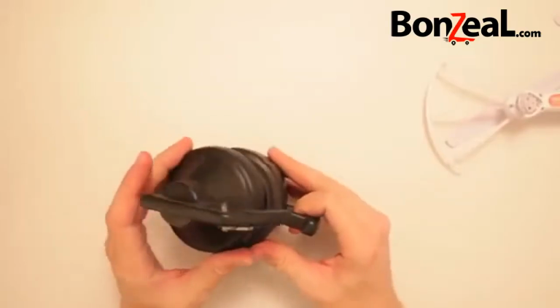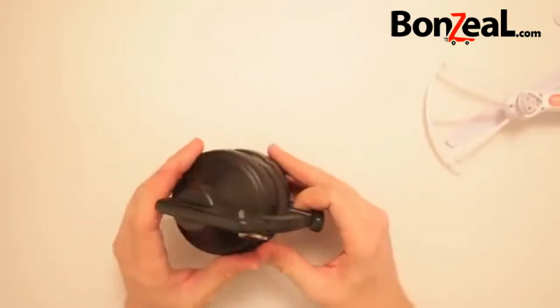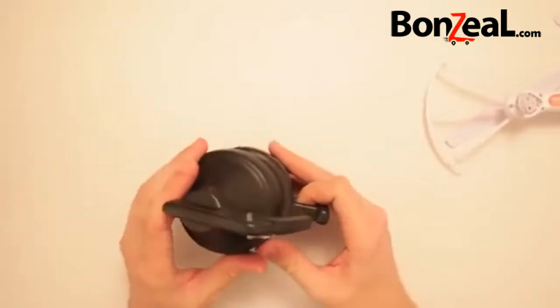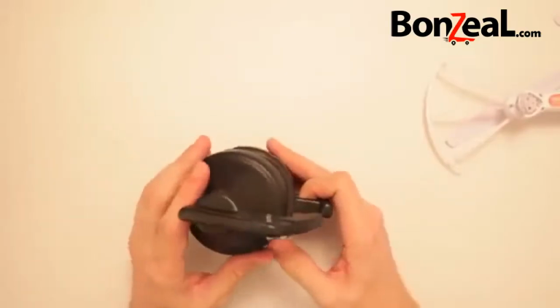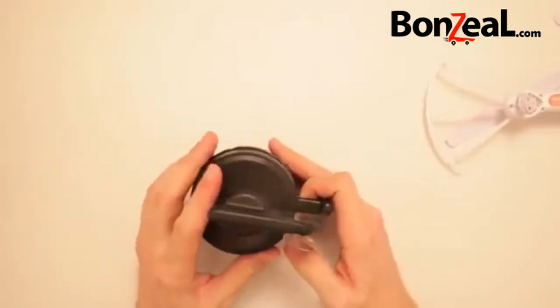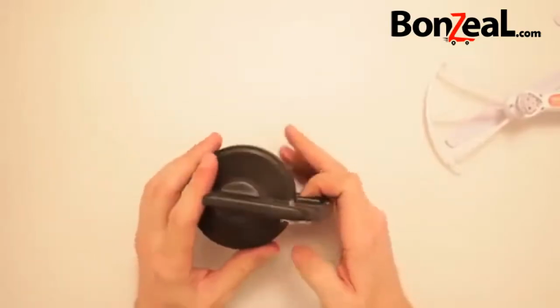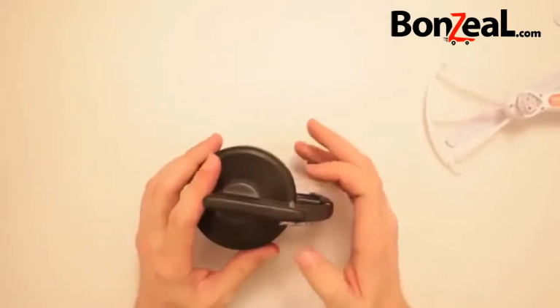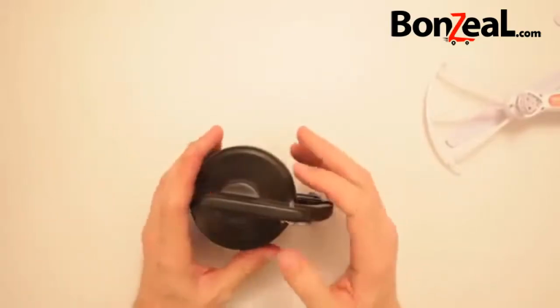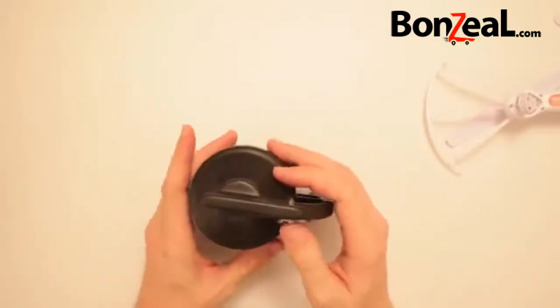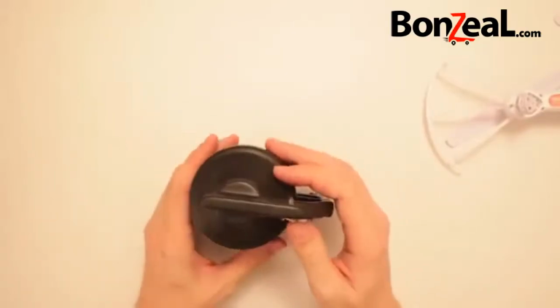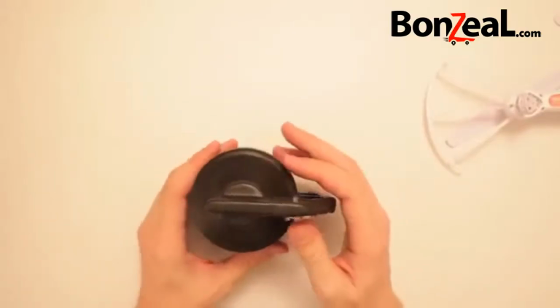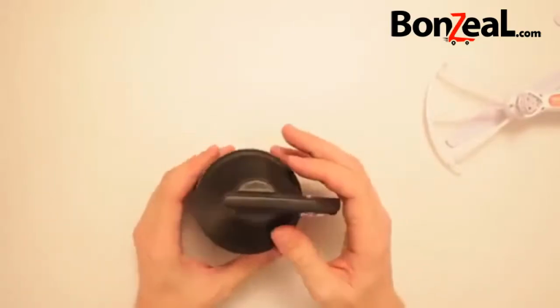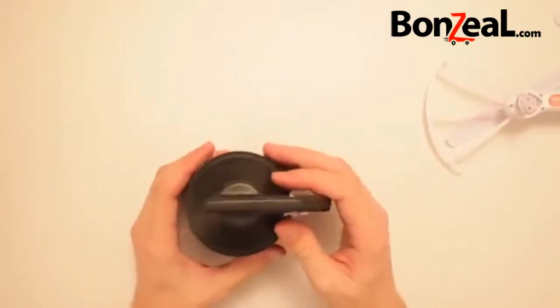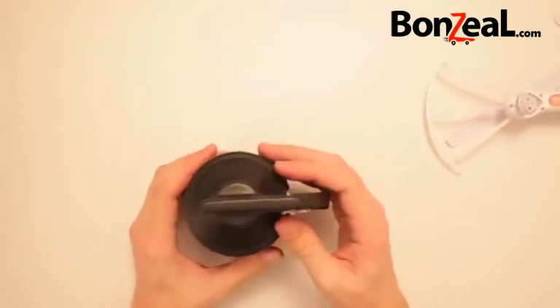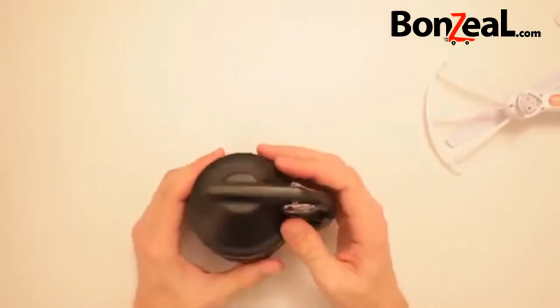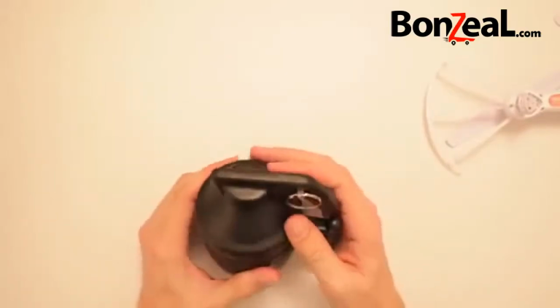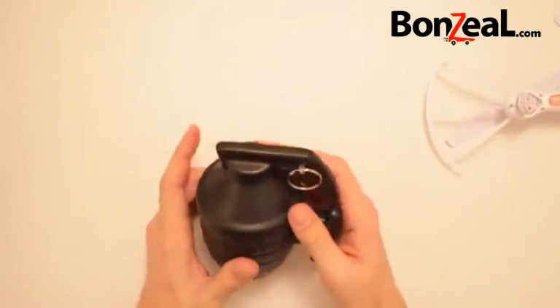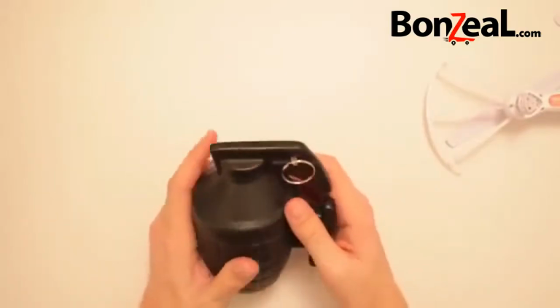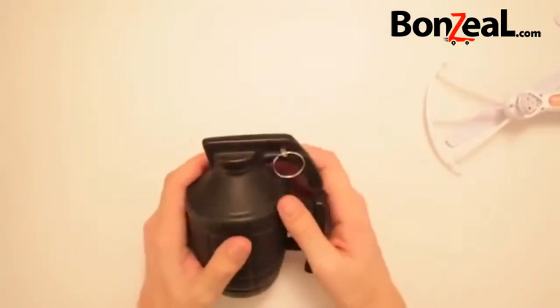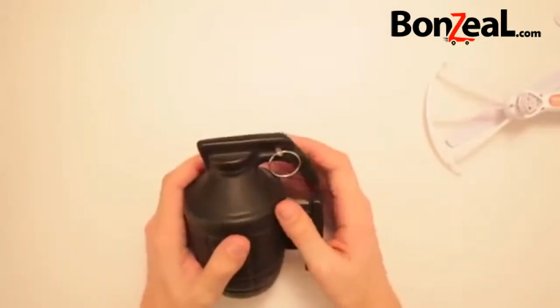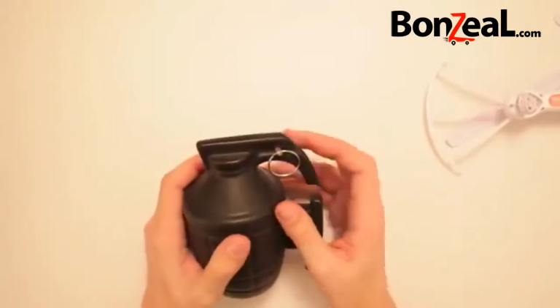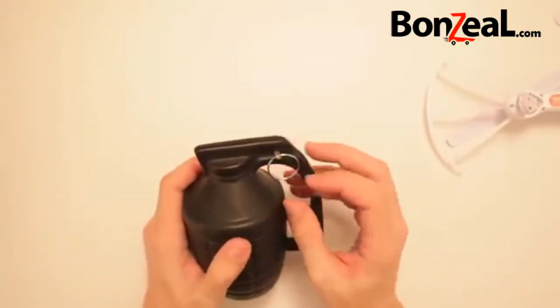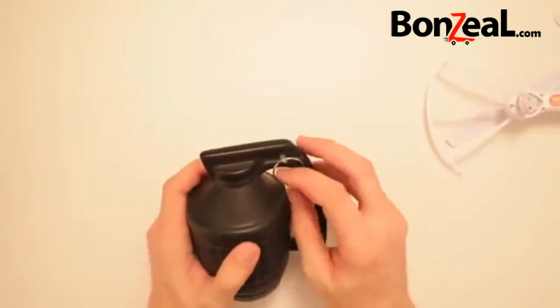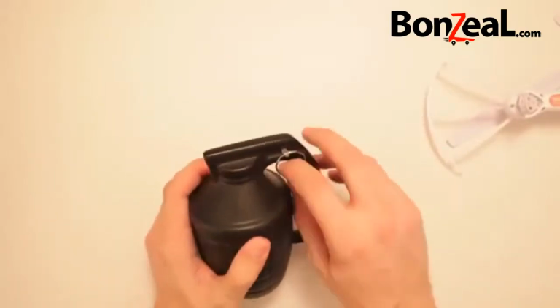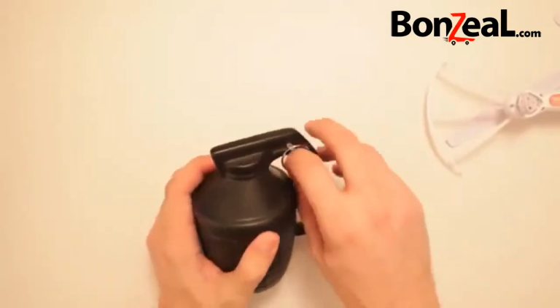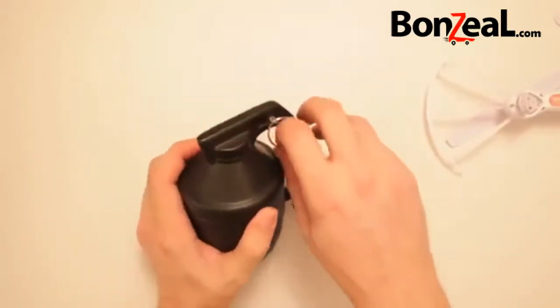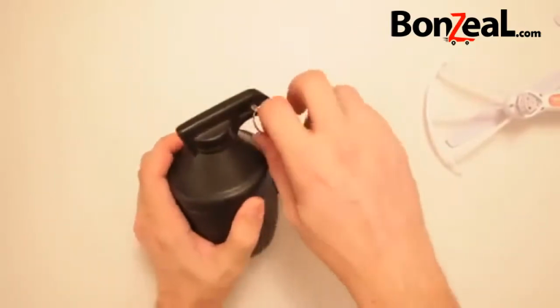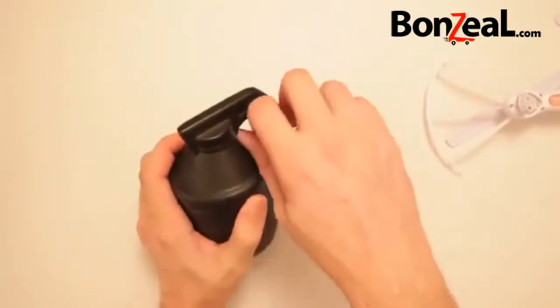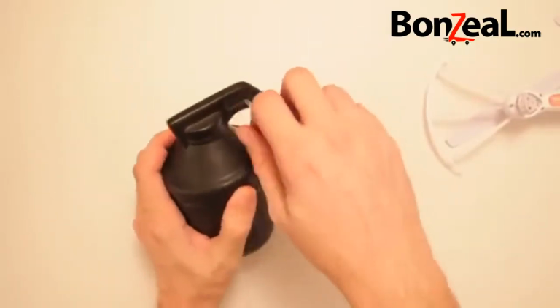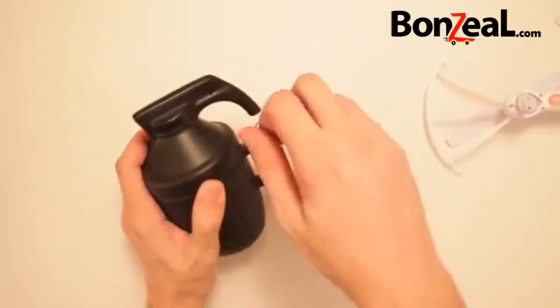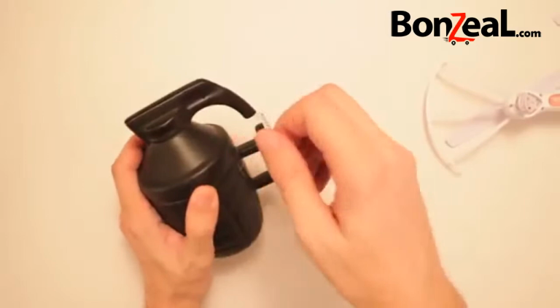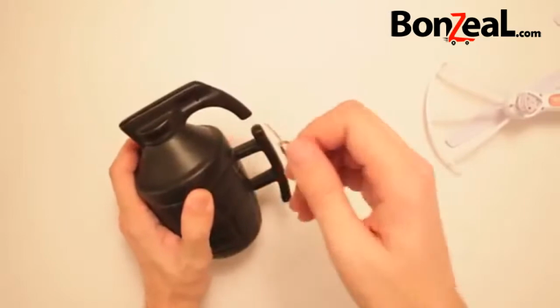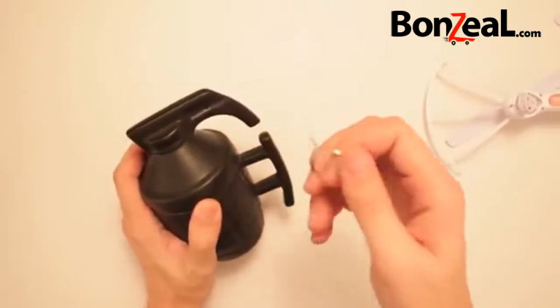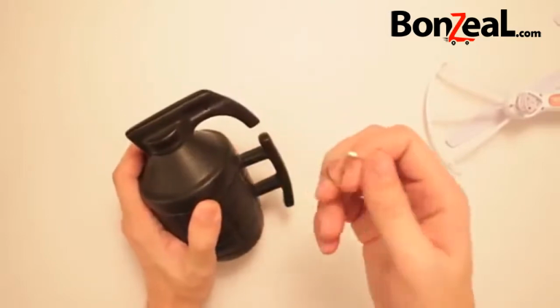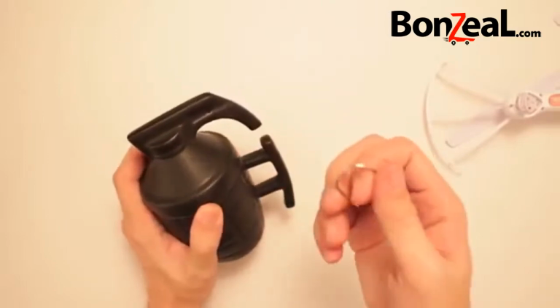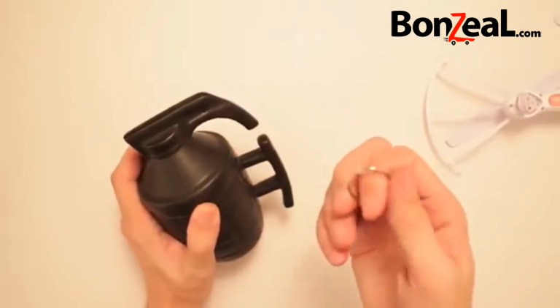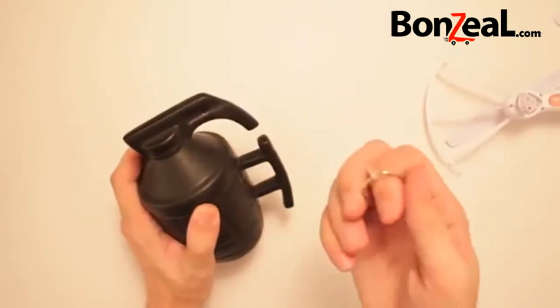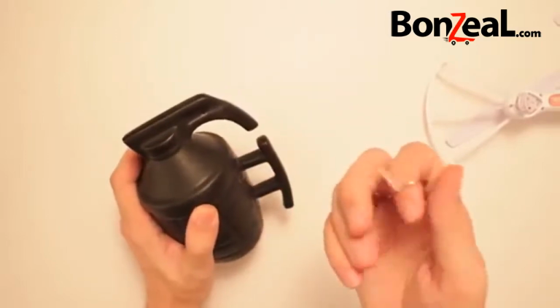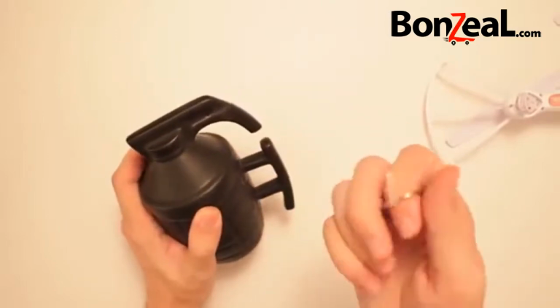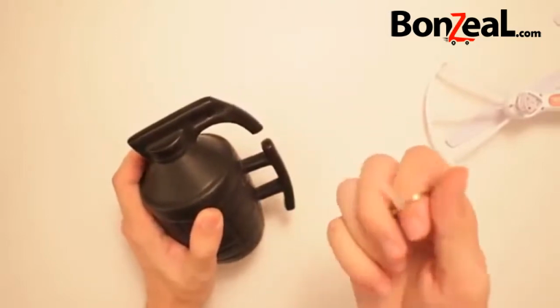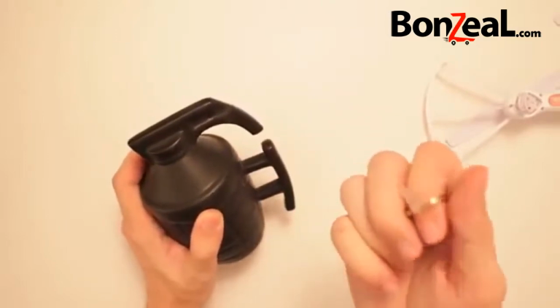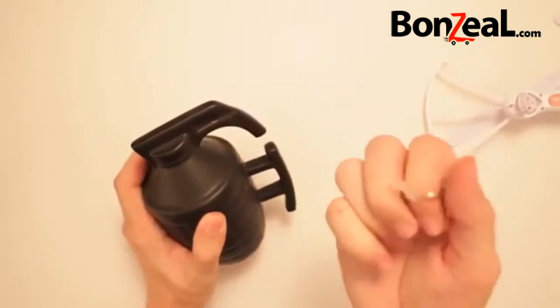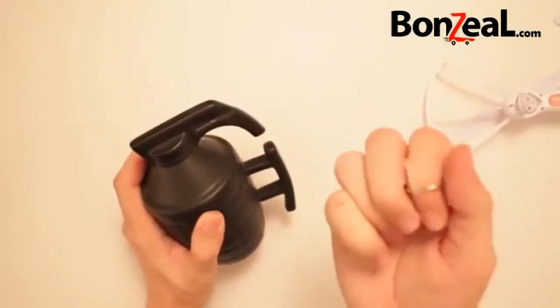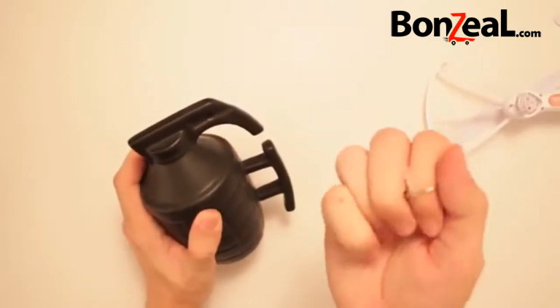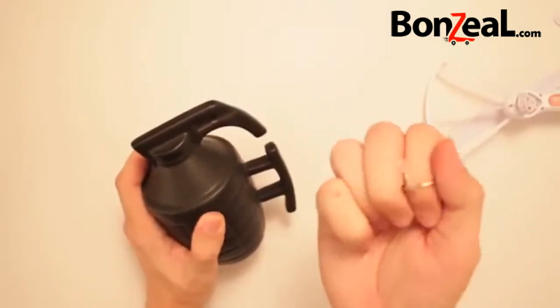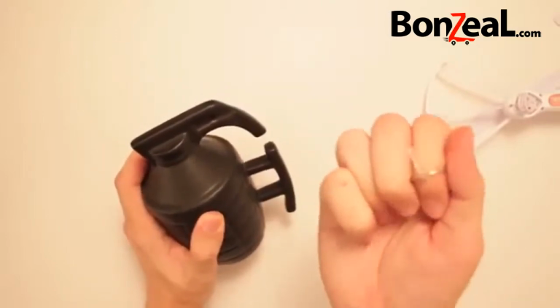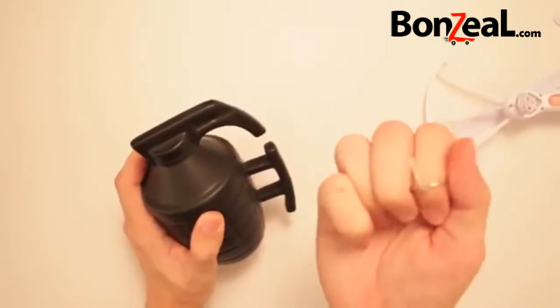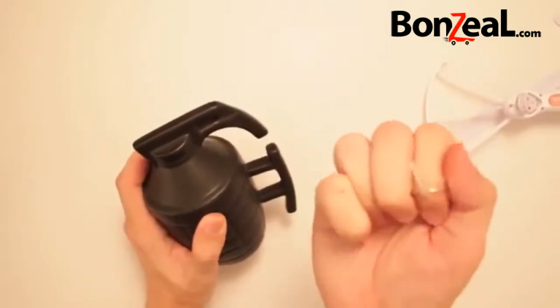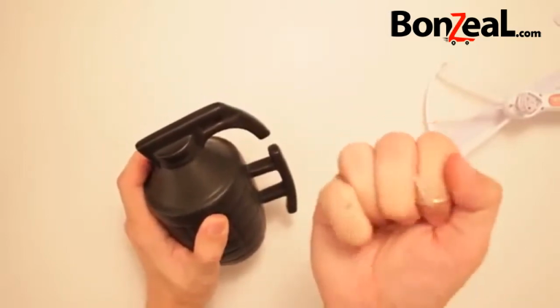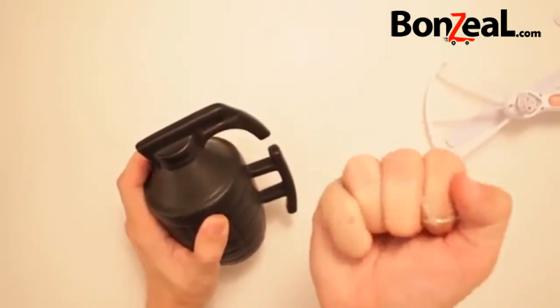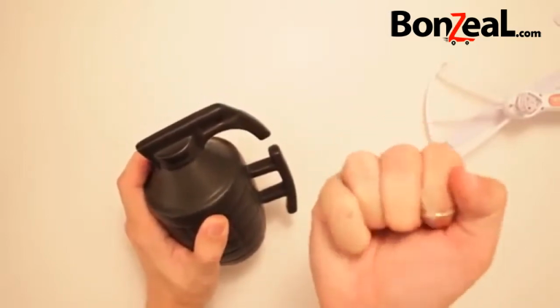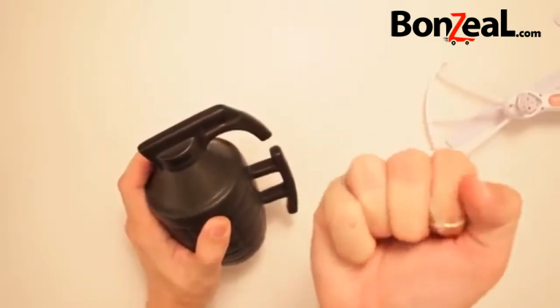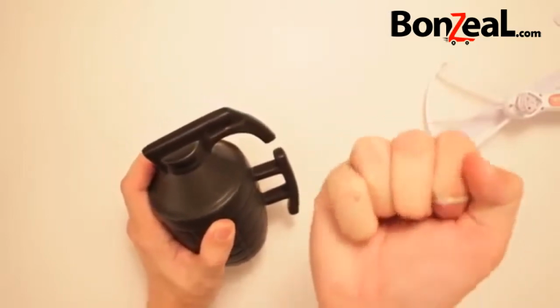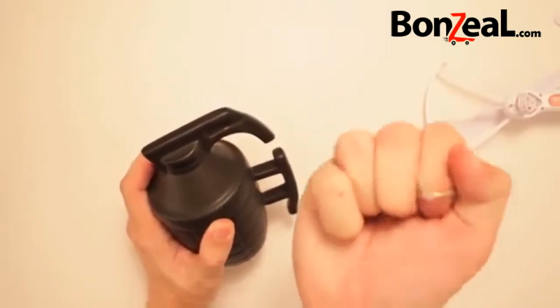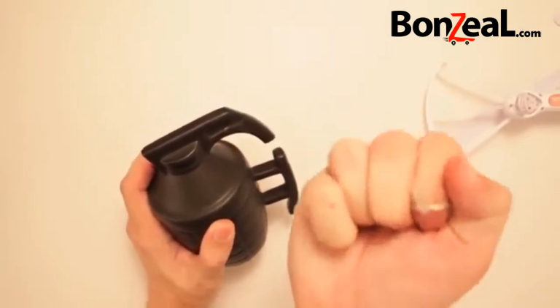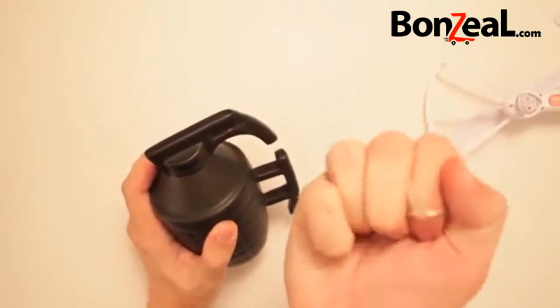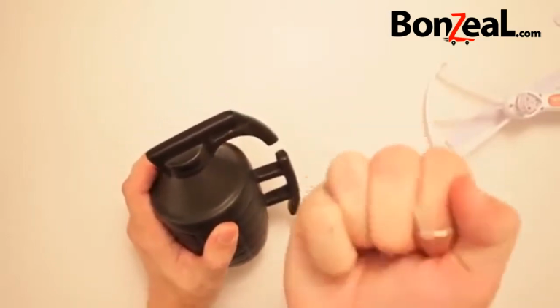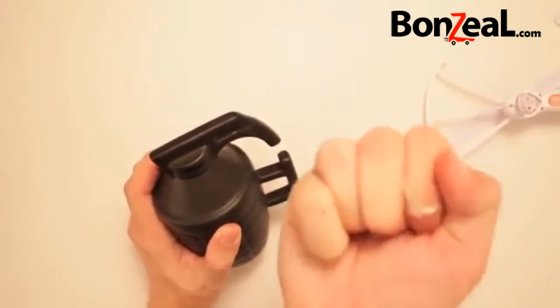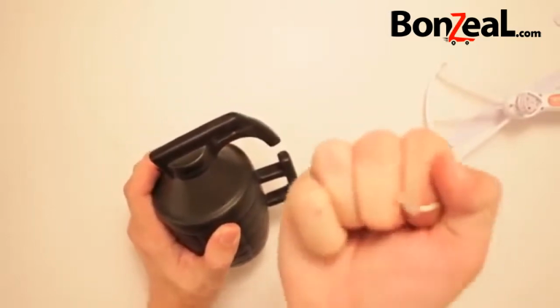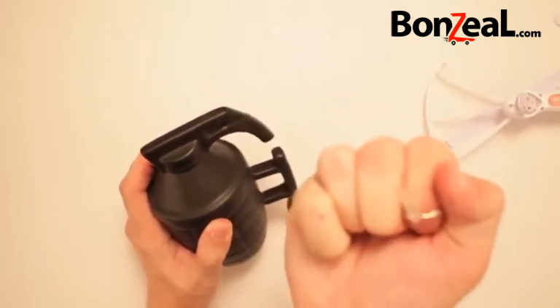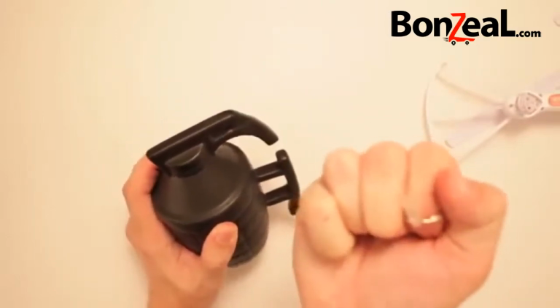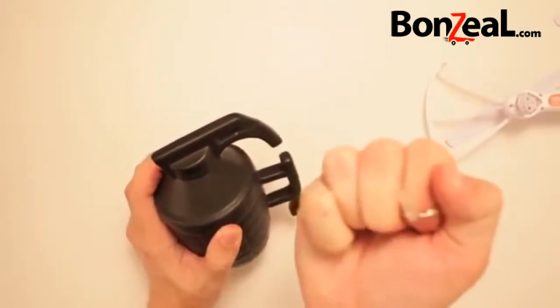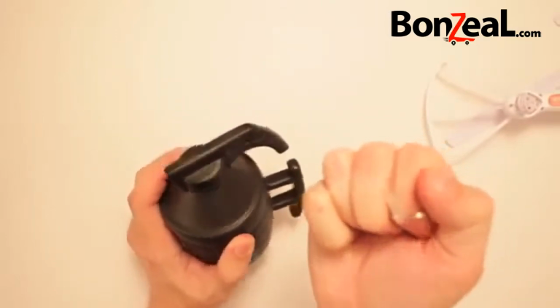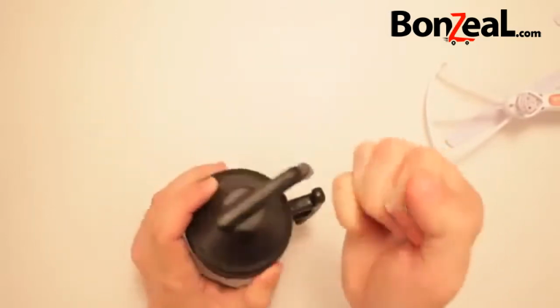Grenade Mug by Manforge. We're gonna go drinking together on this one.